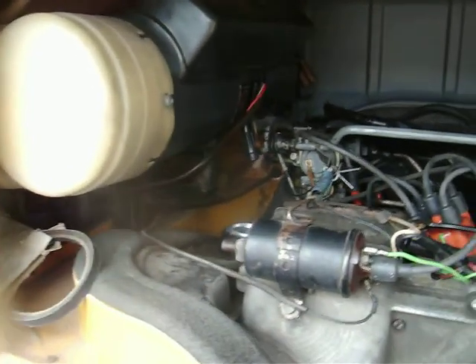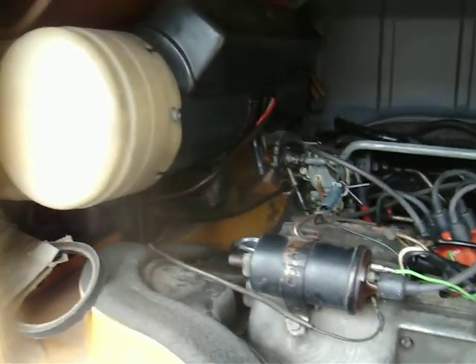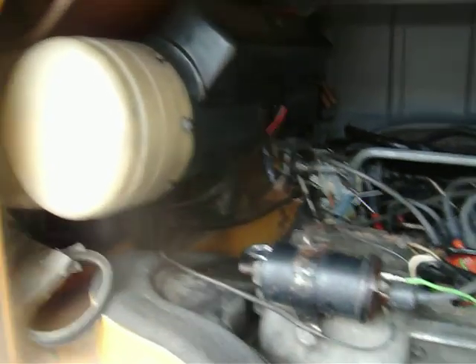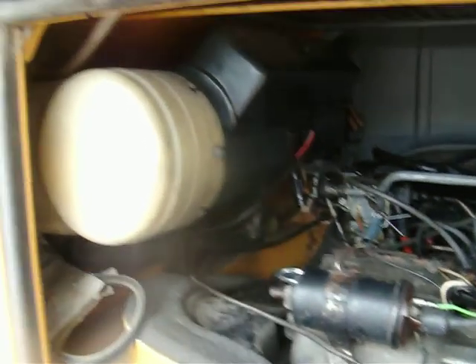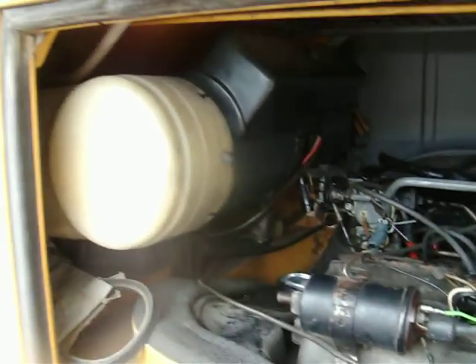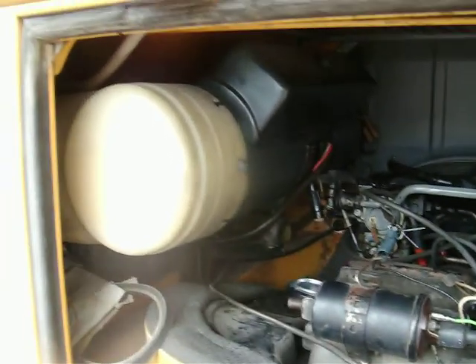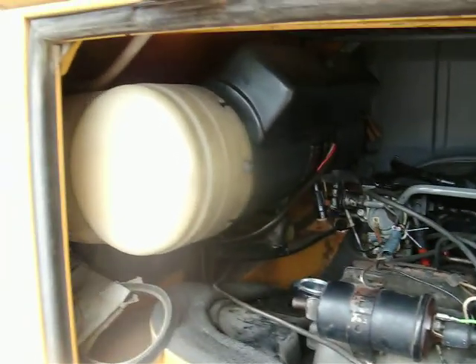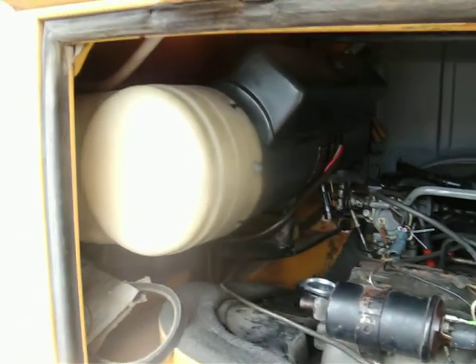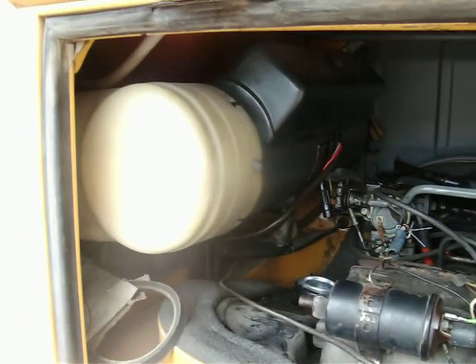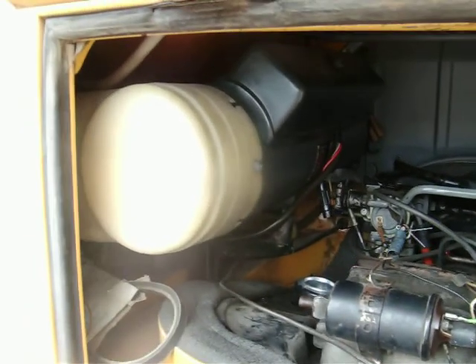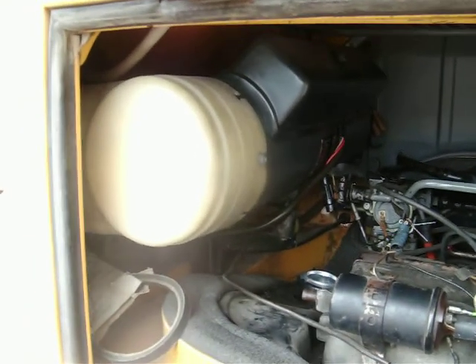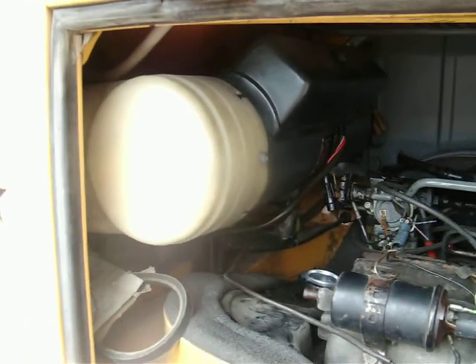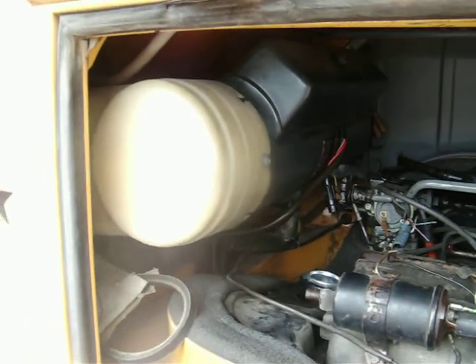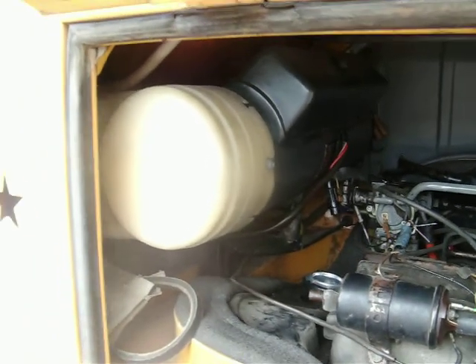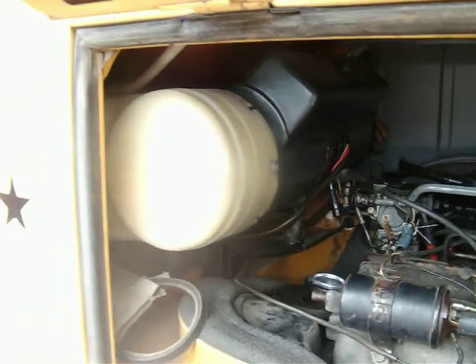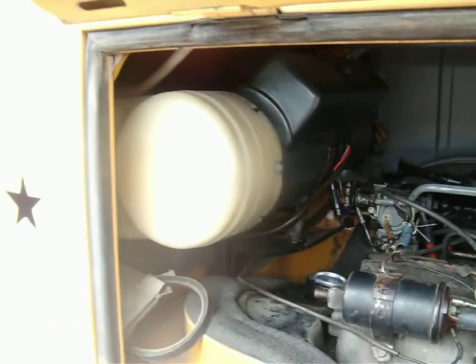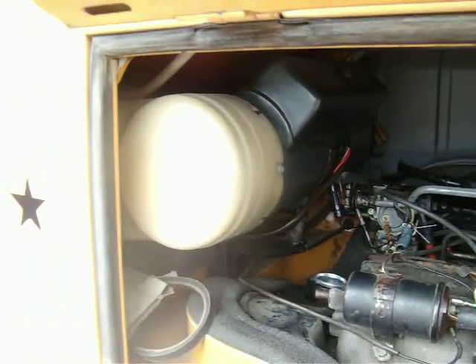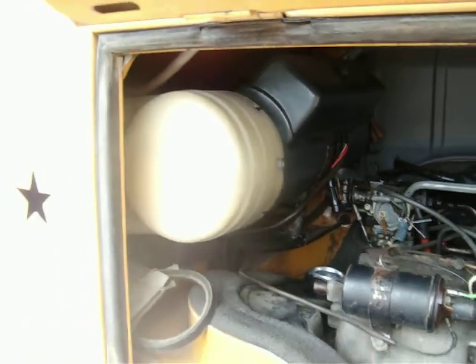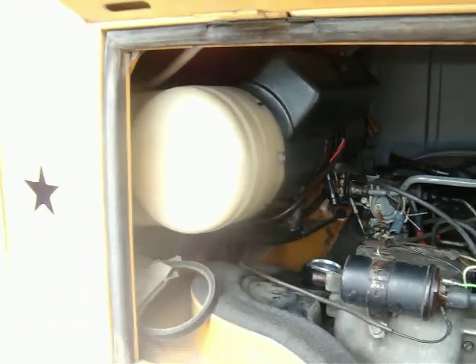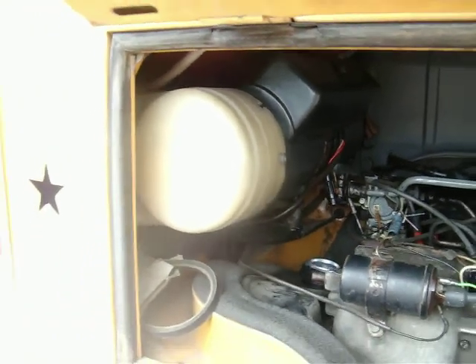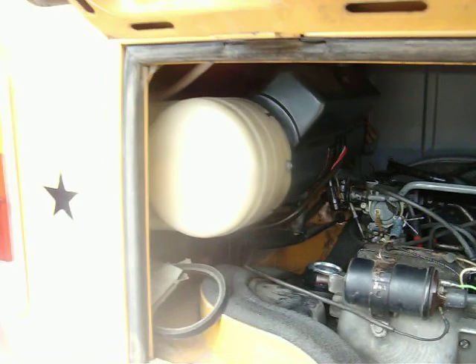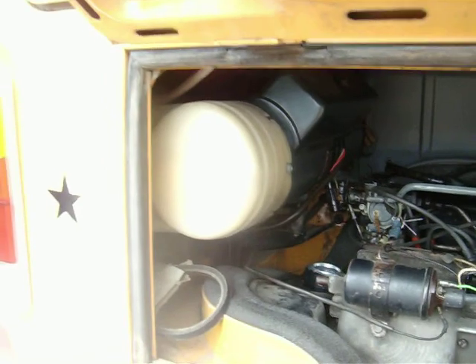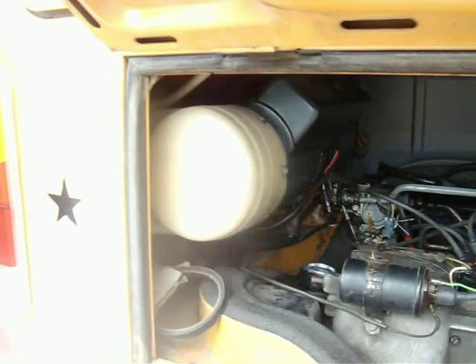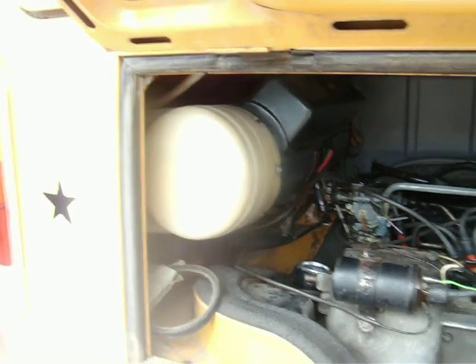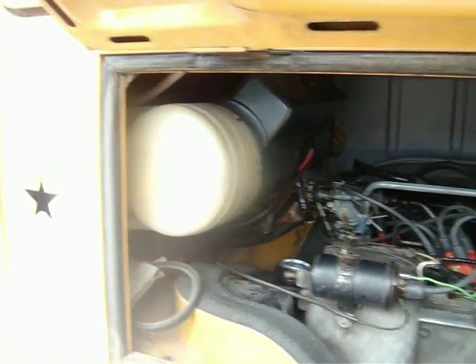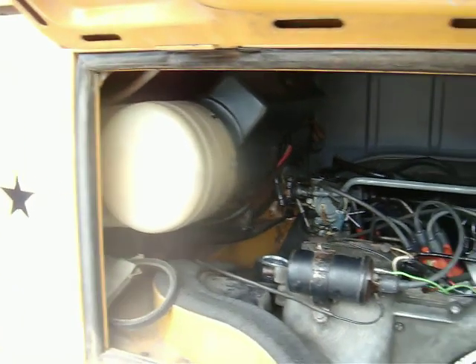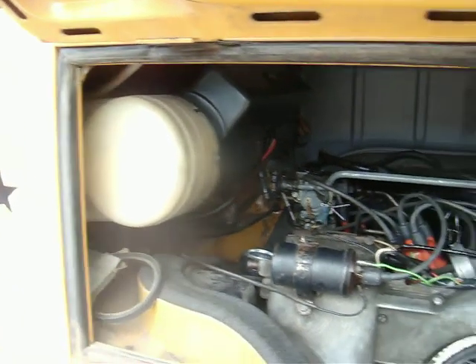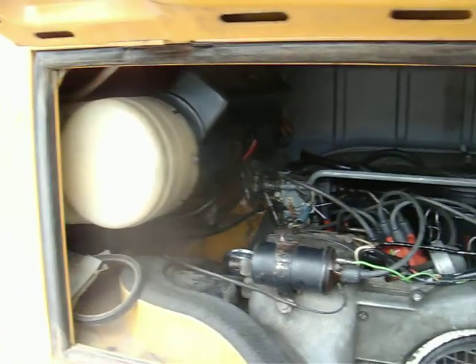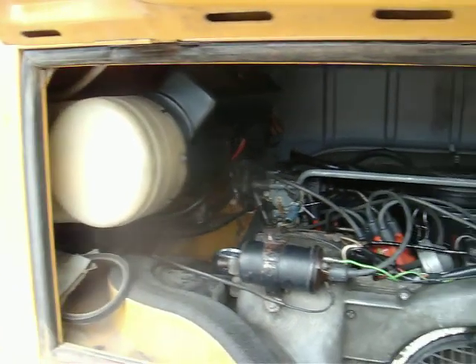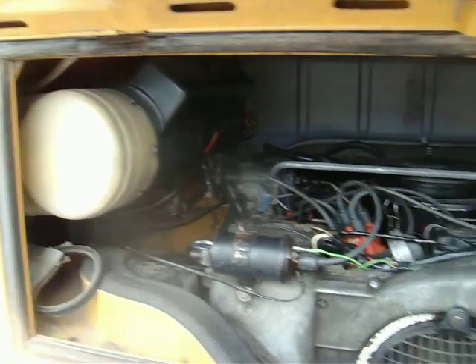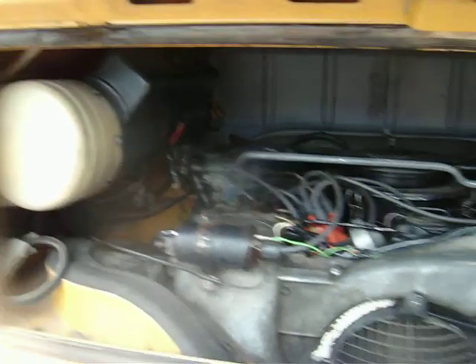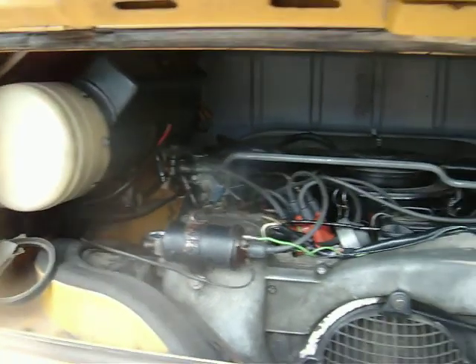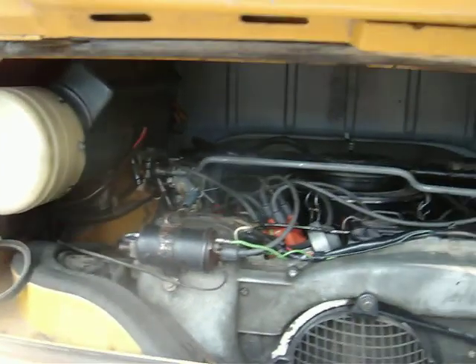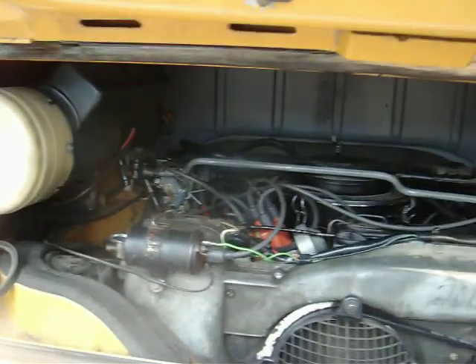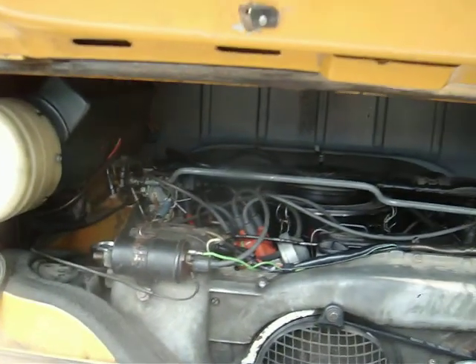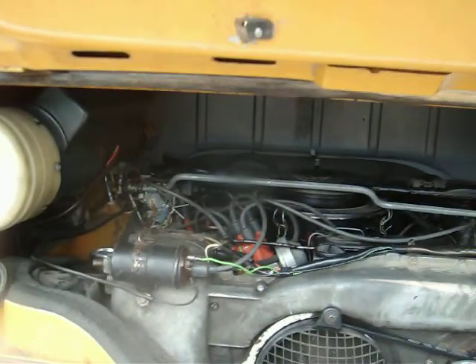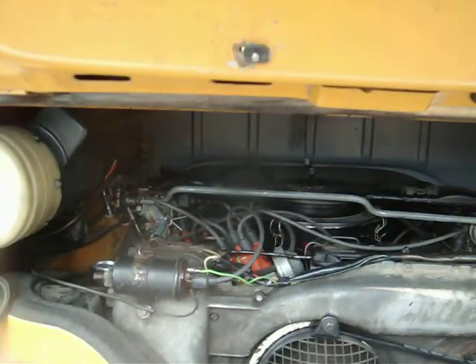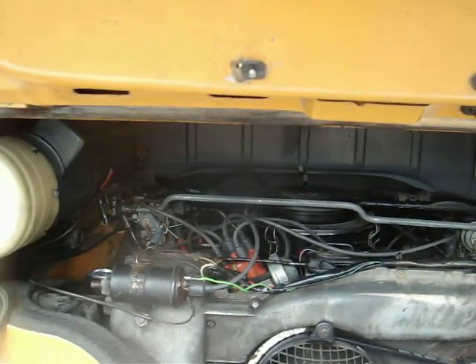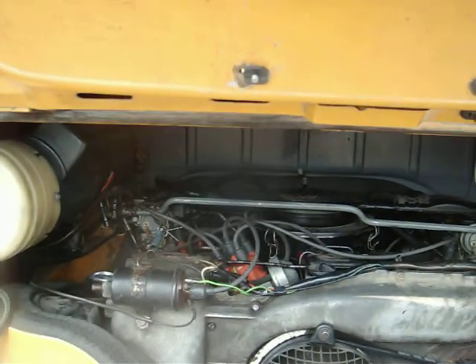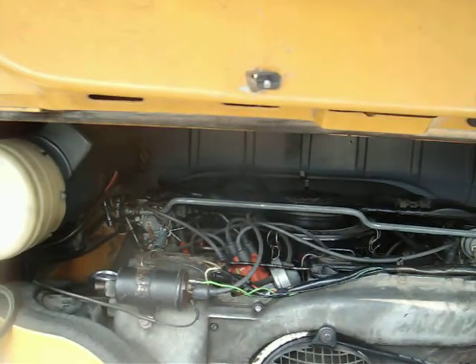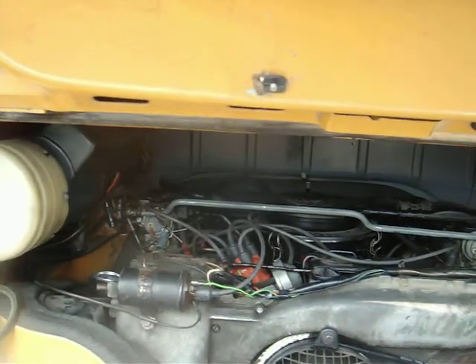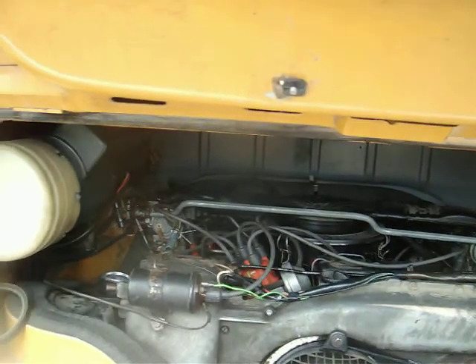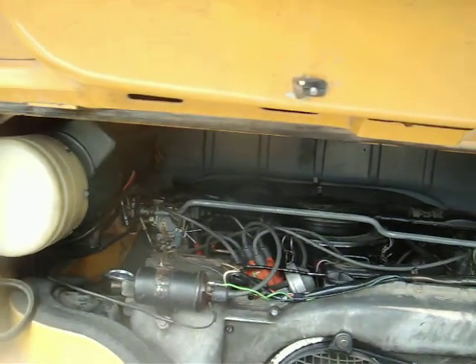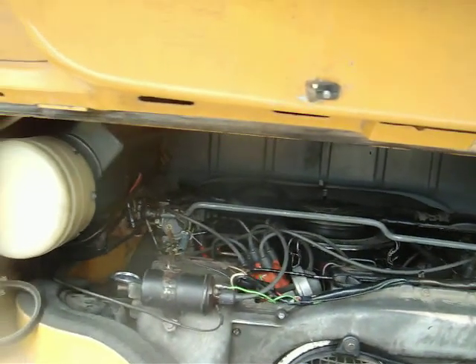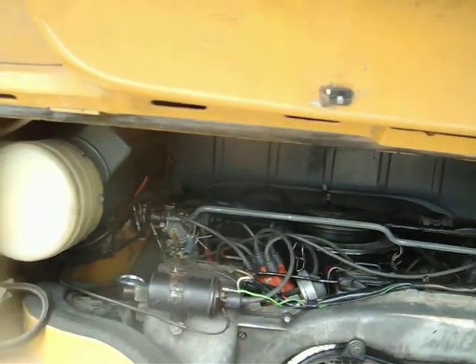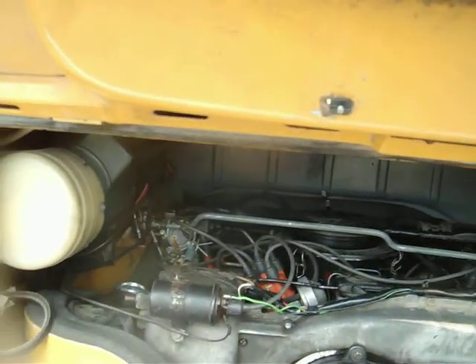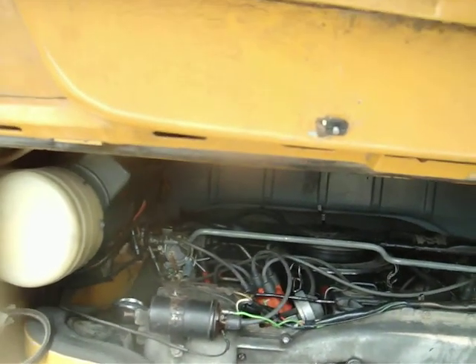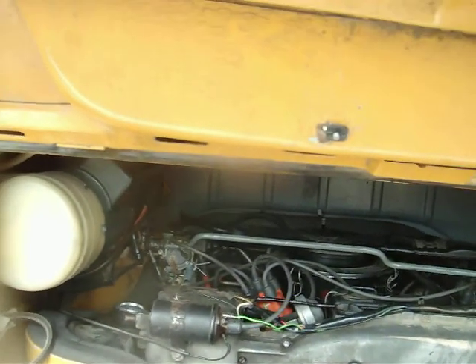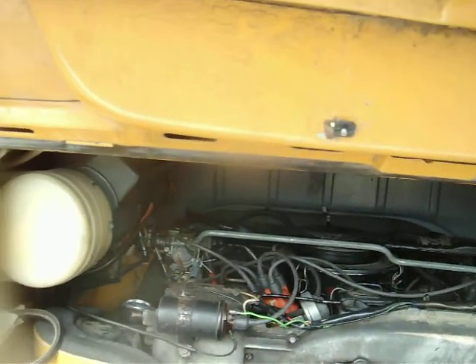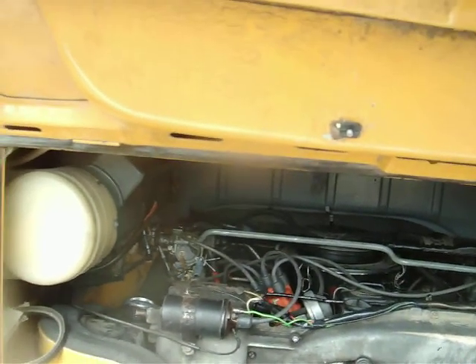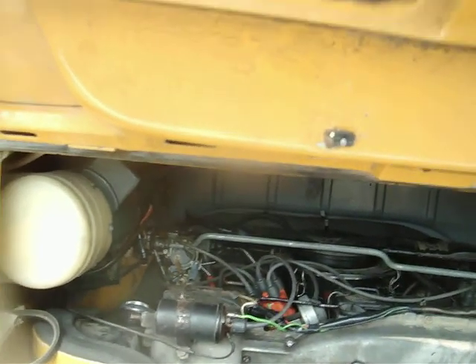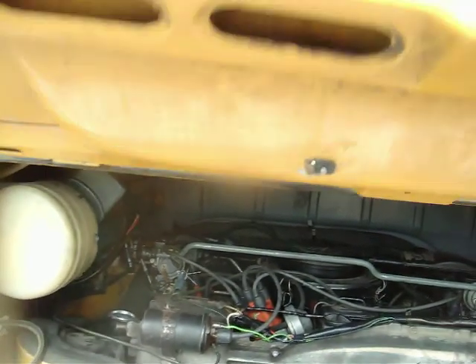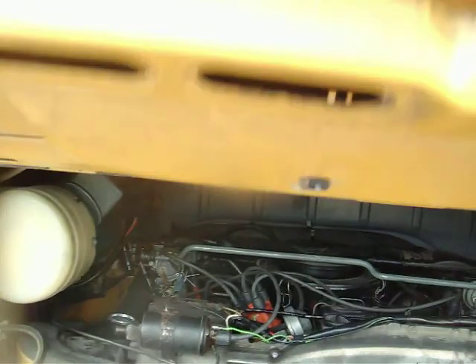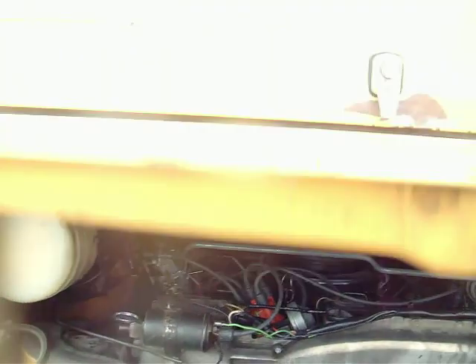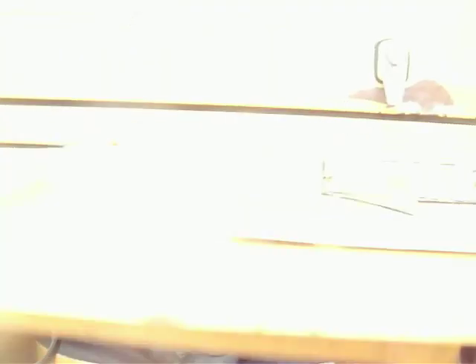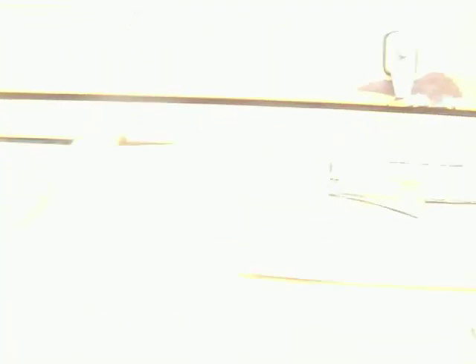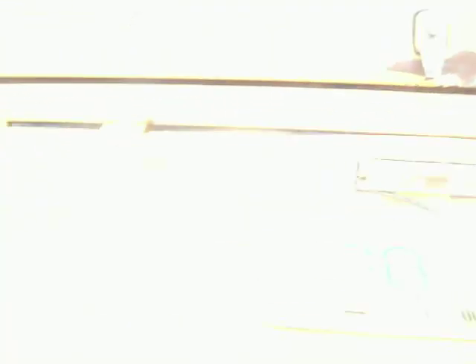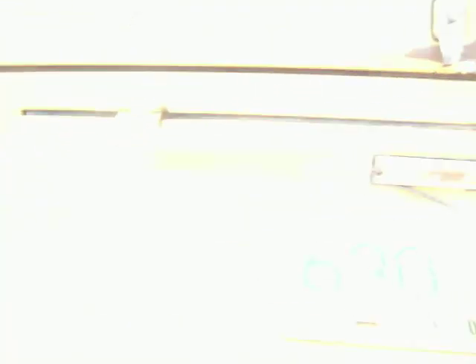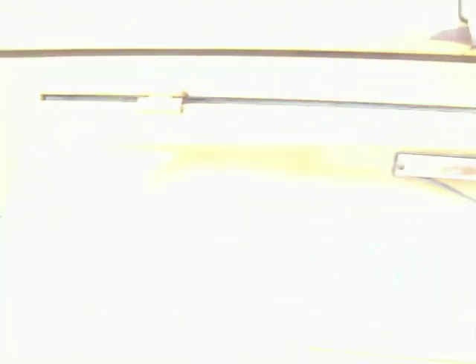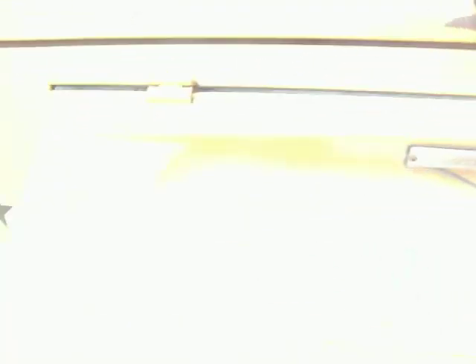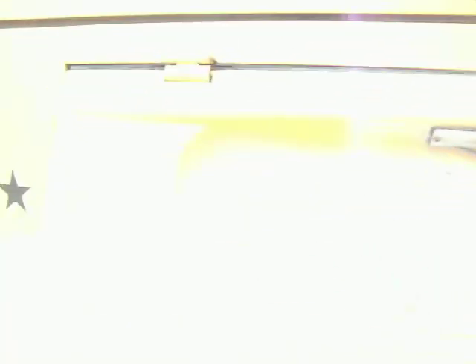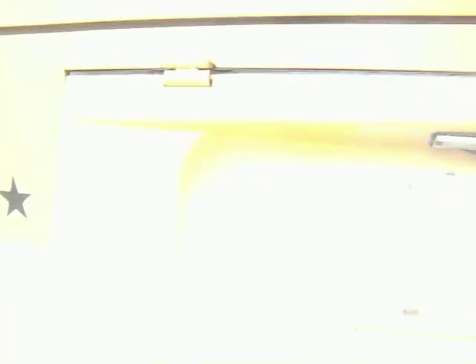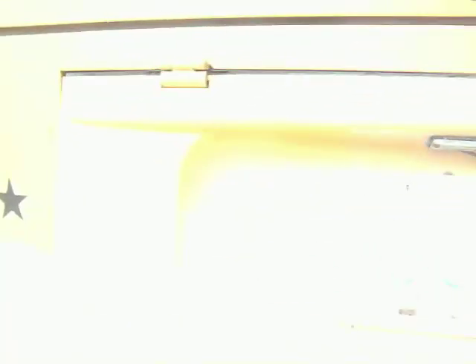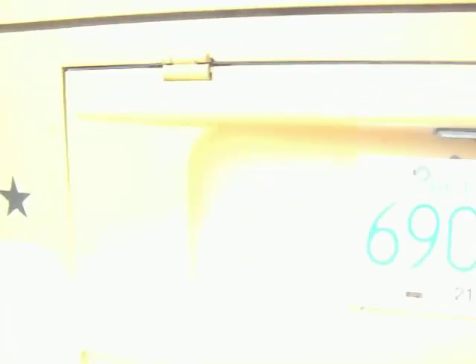Gas heater here in the corner. You see the white thing on the end there? And yeah, that's it.